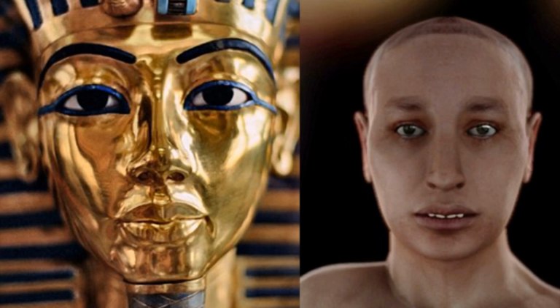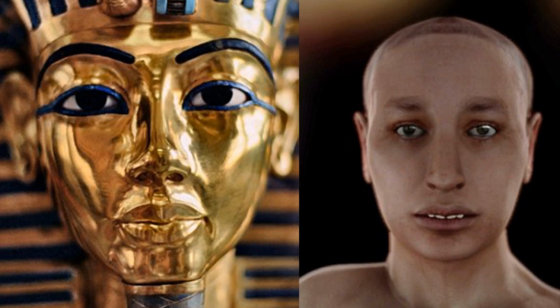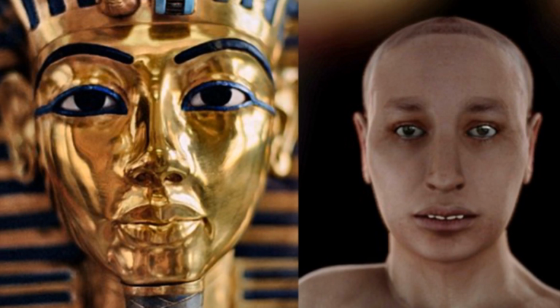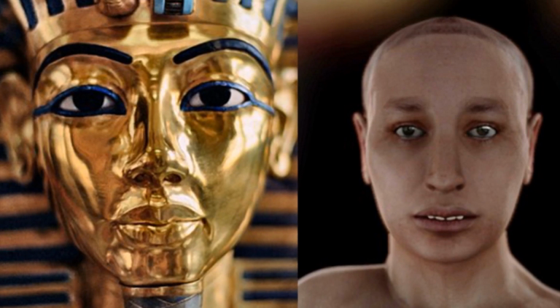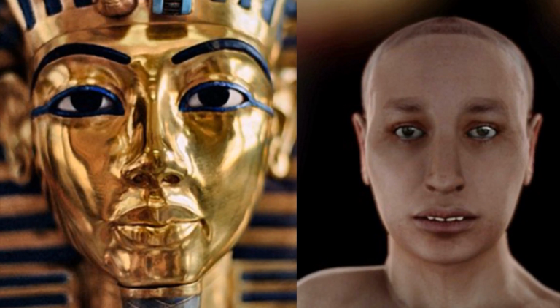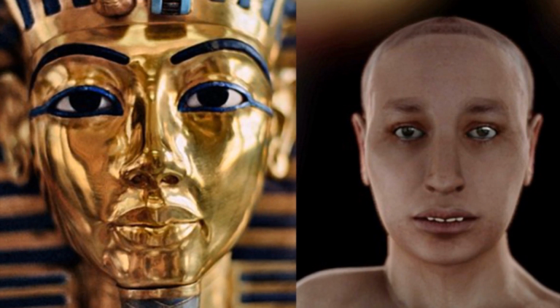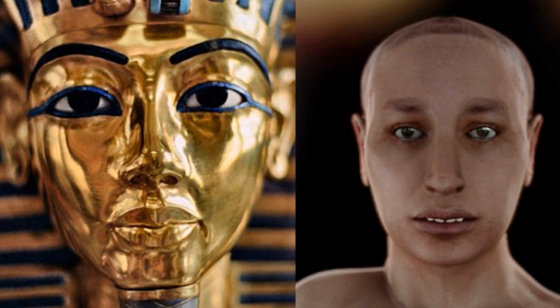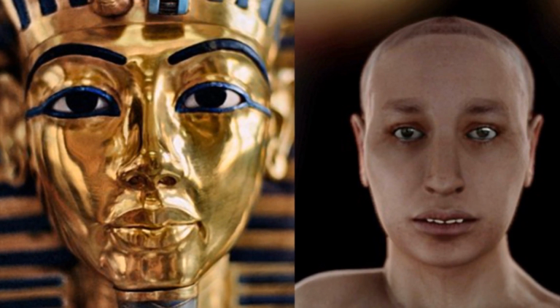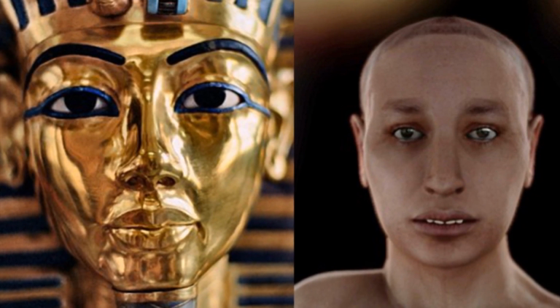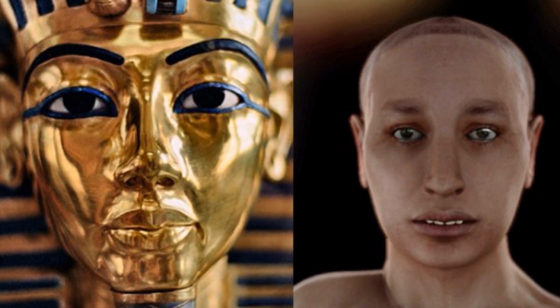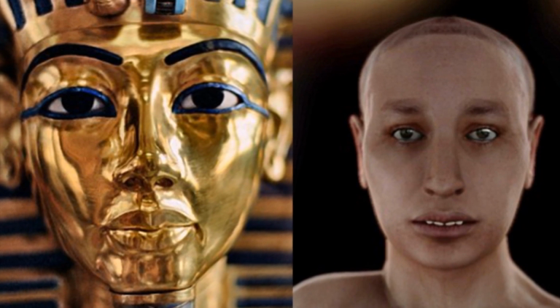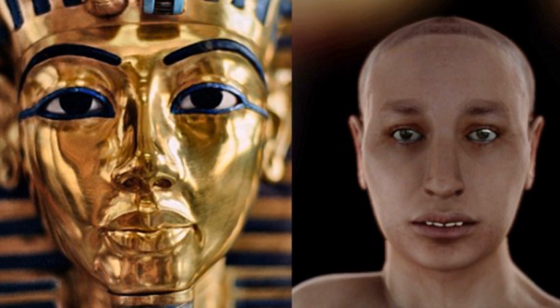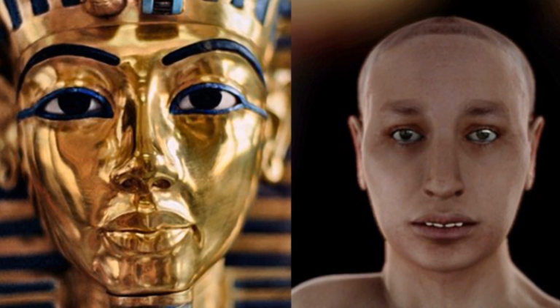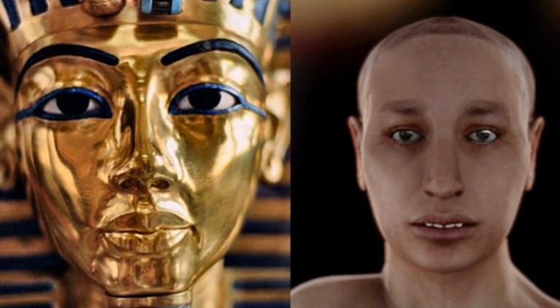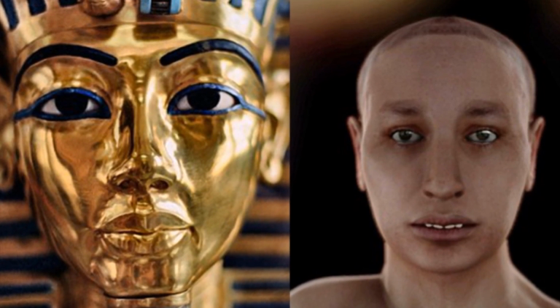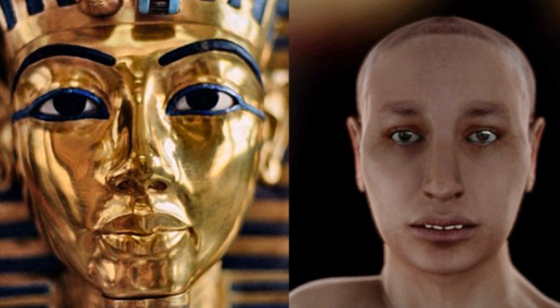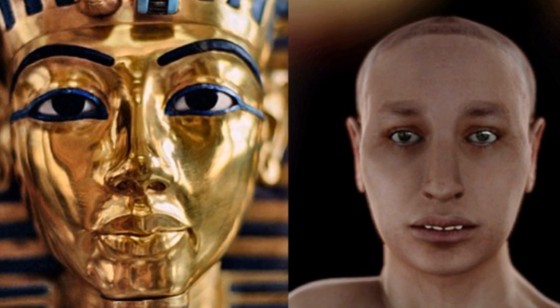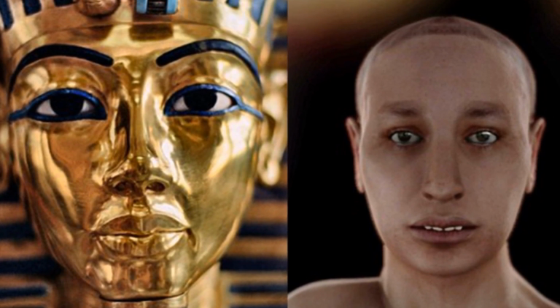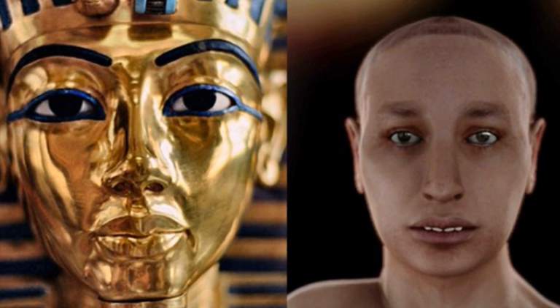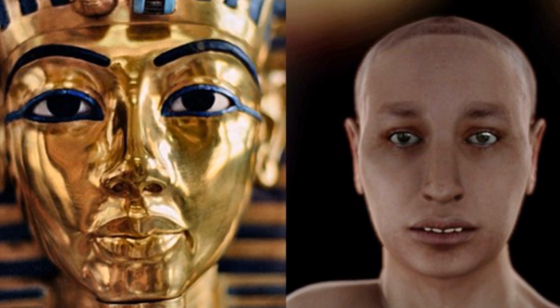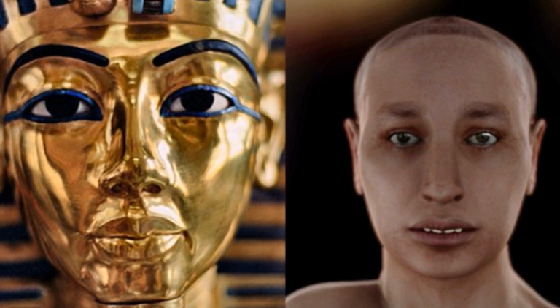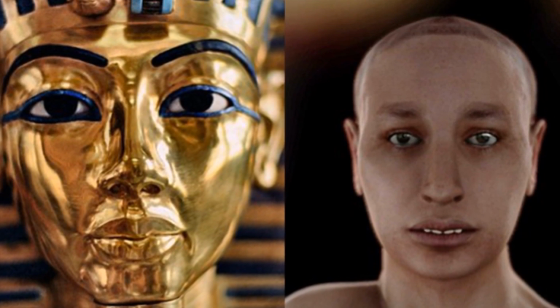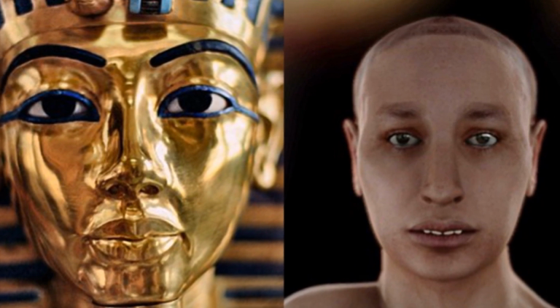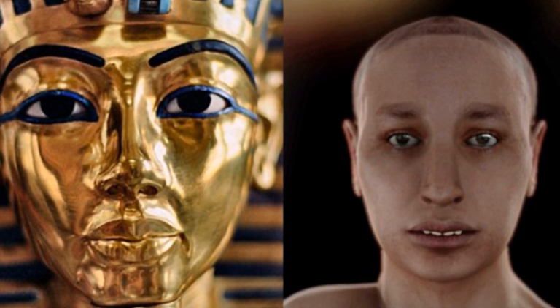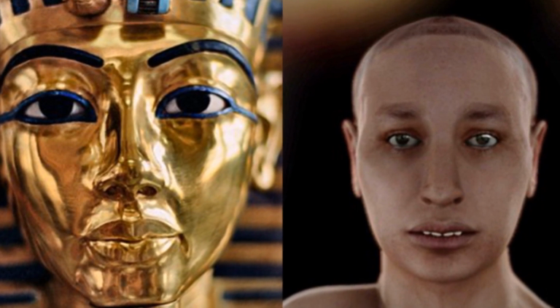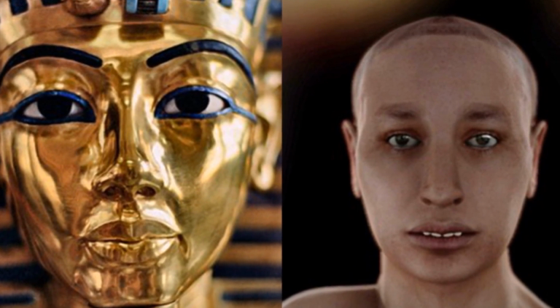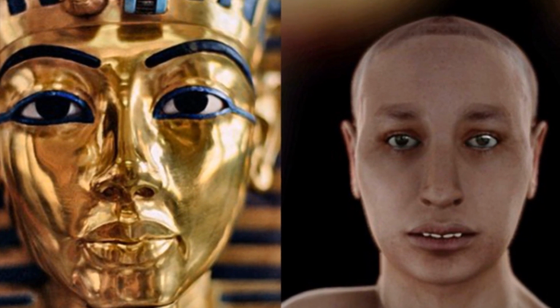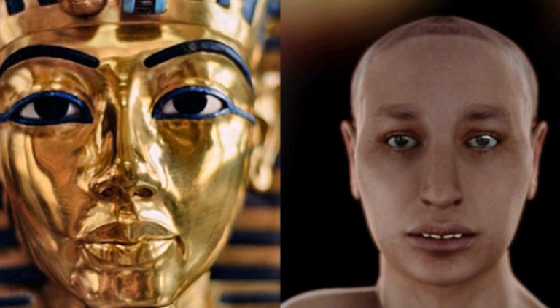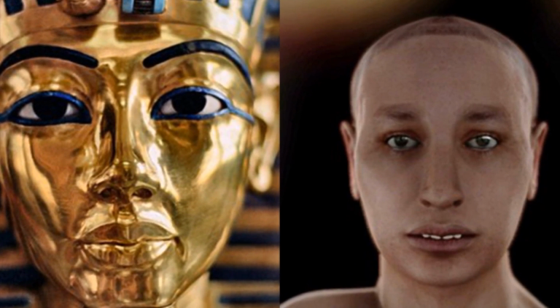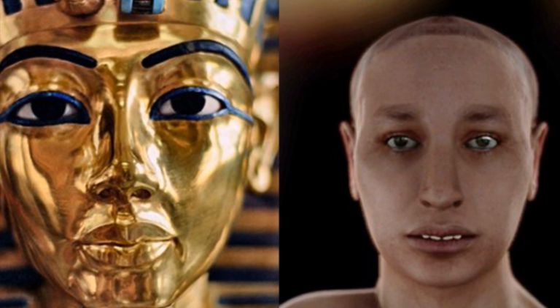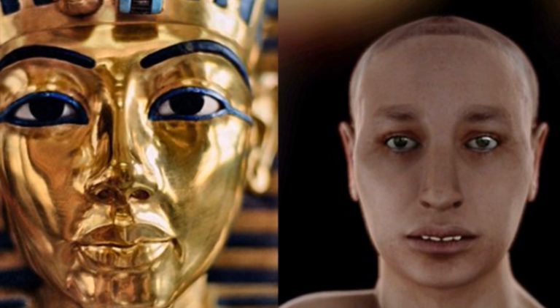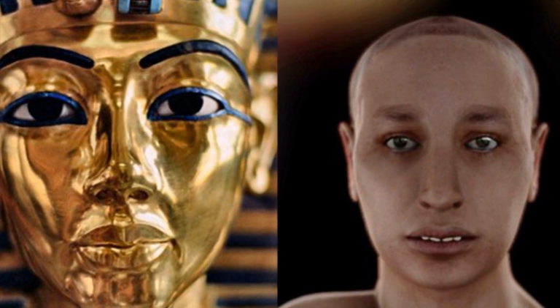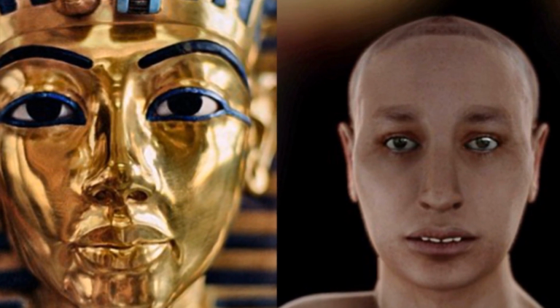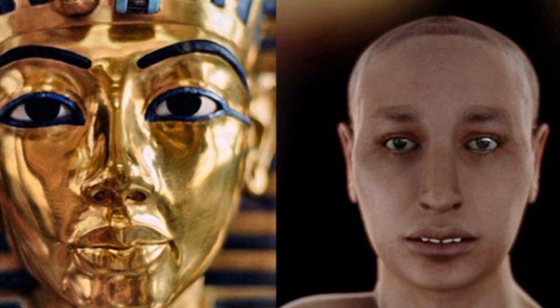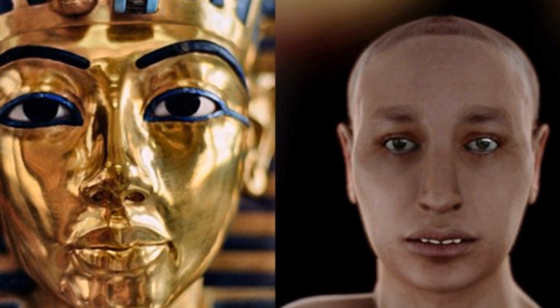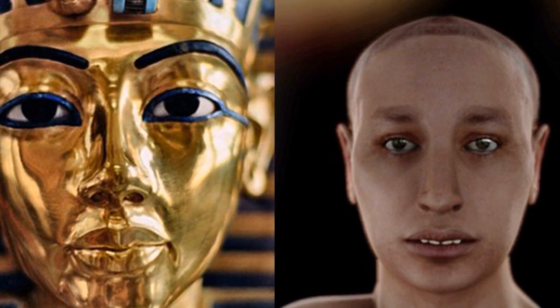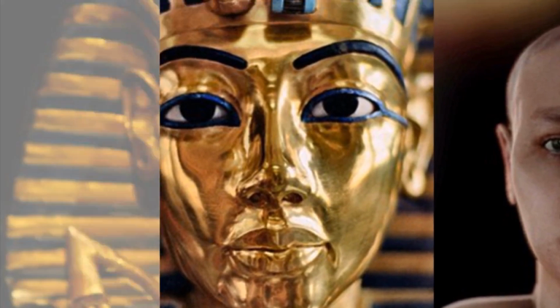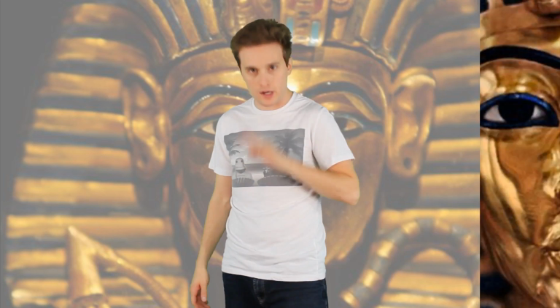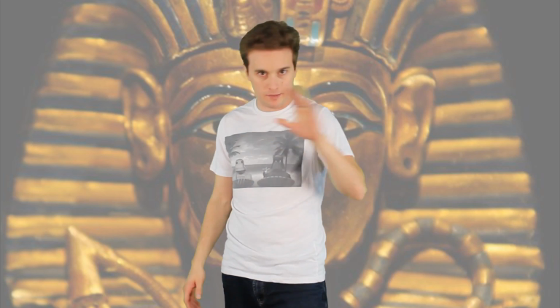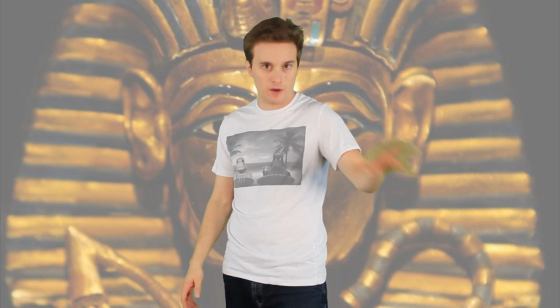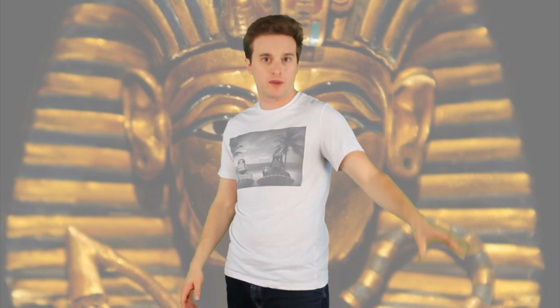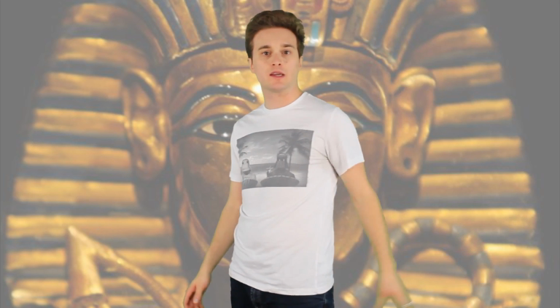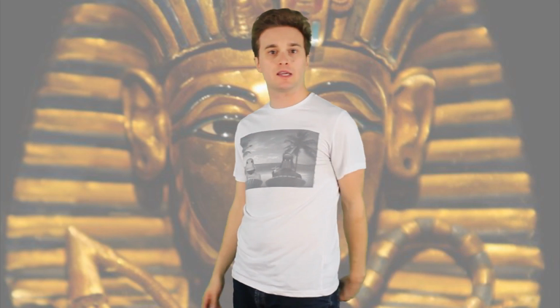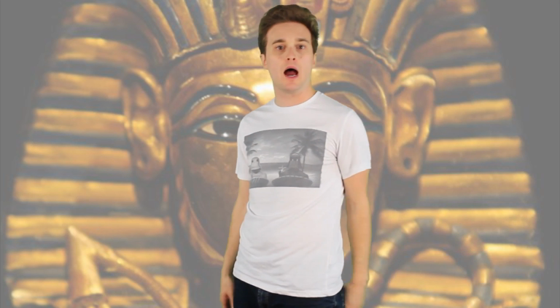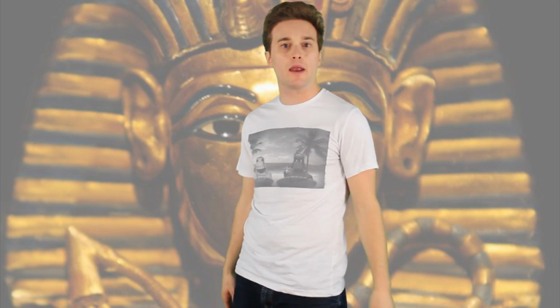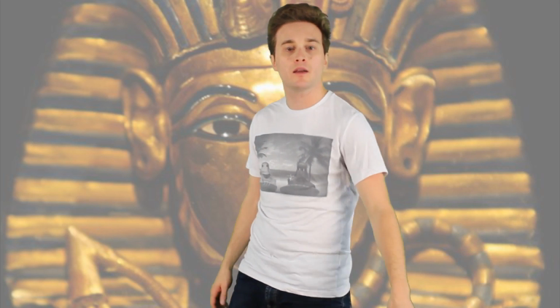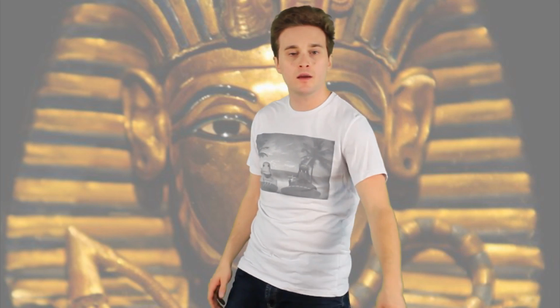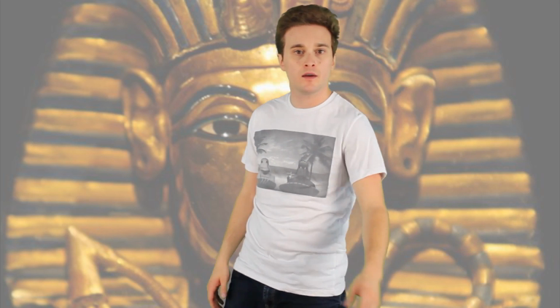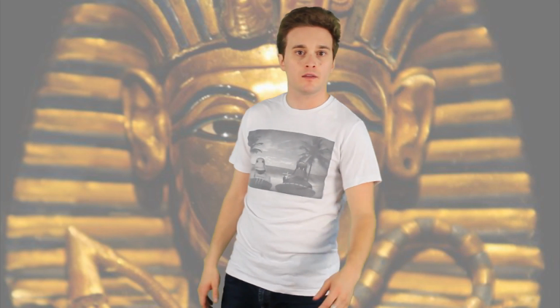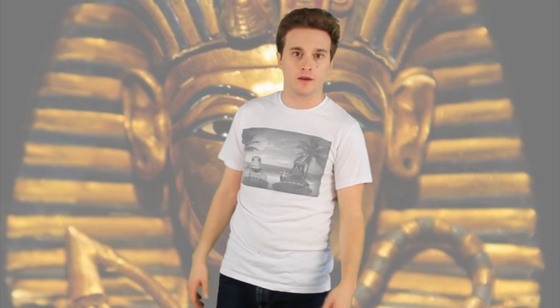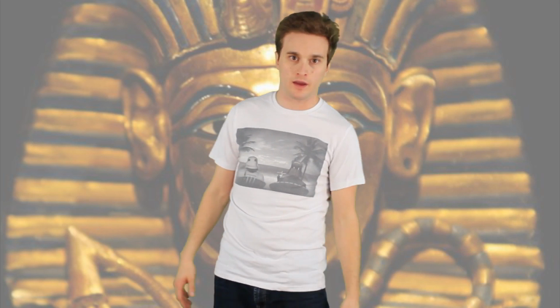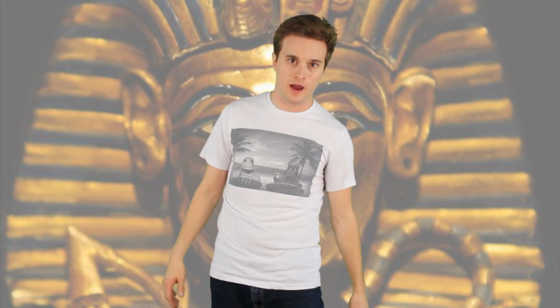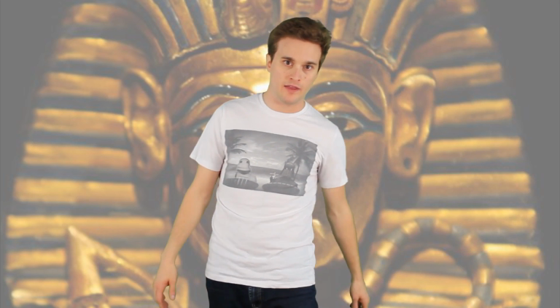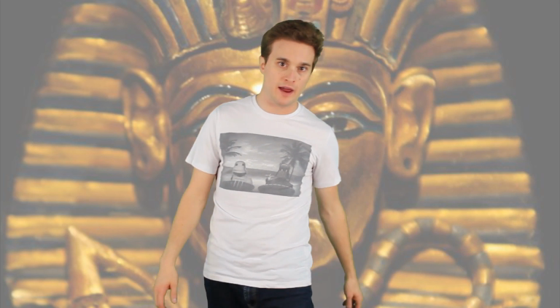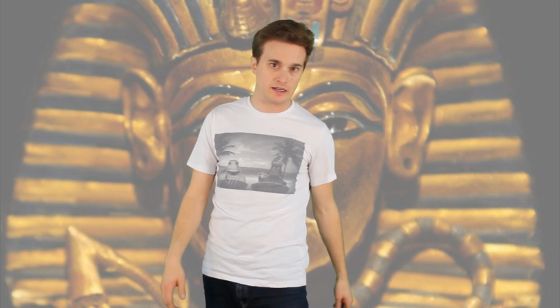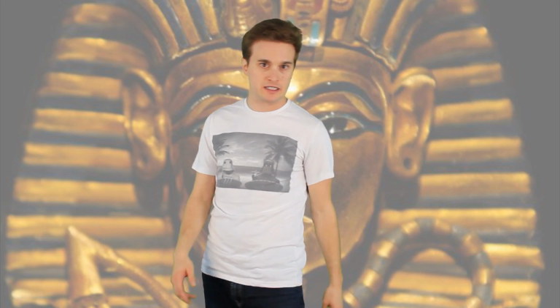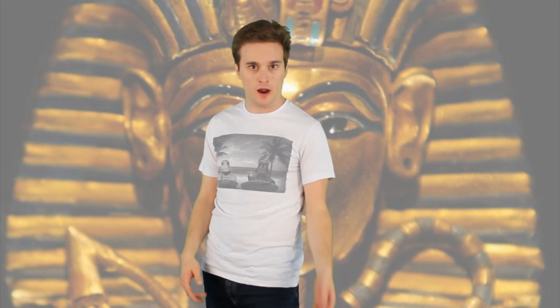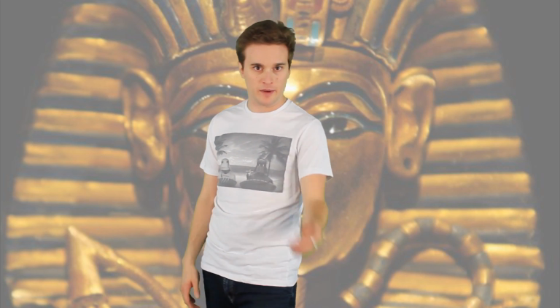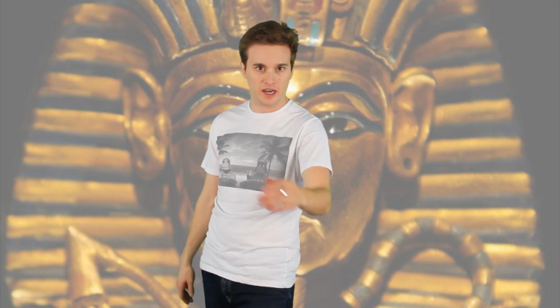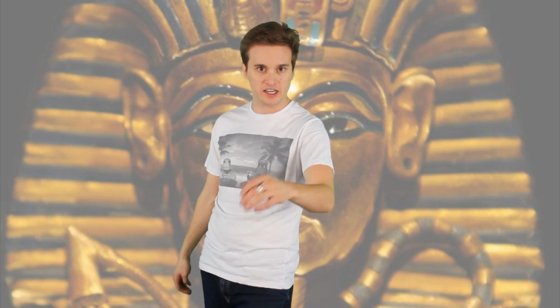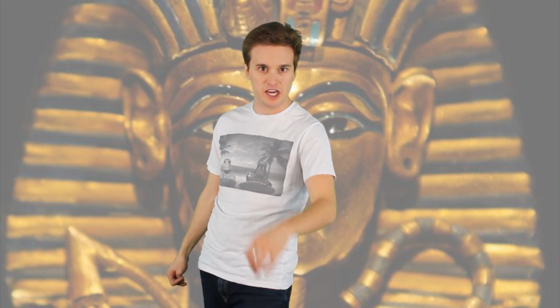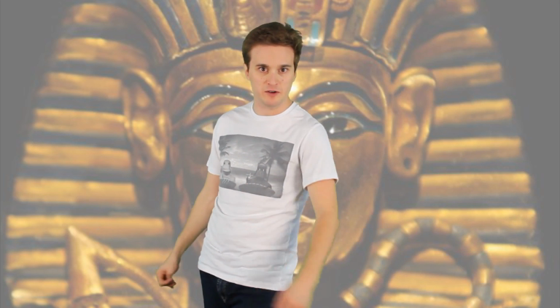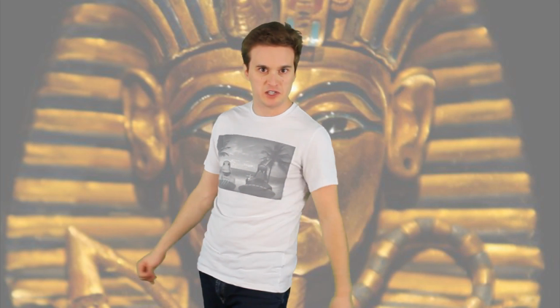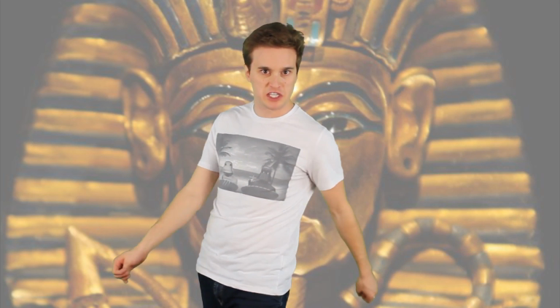Scientists have finally found out what Tutankhamun actually looks like. I'm talking about King Tut, the guy that commonly toots.